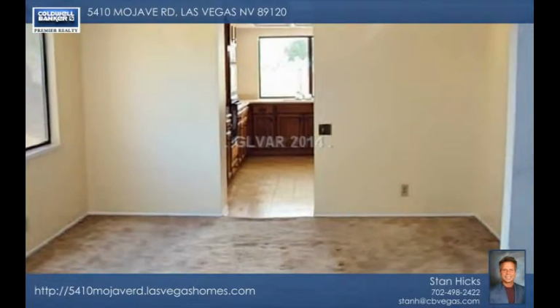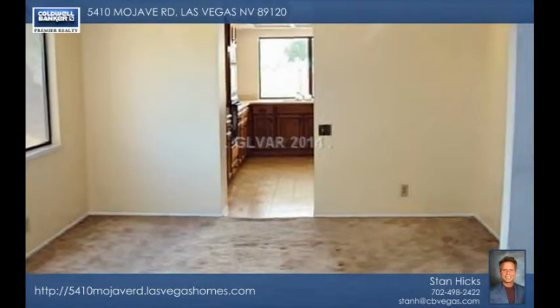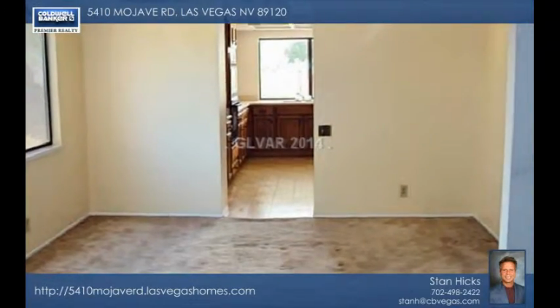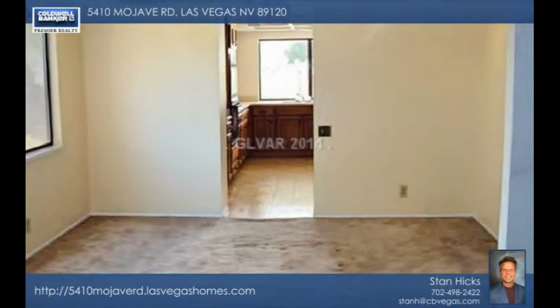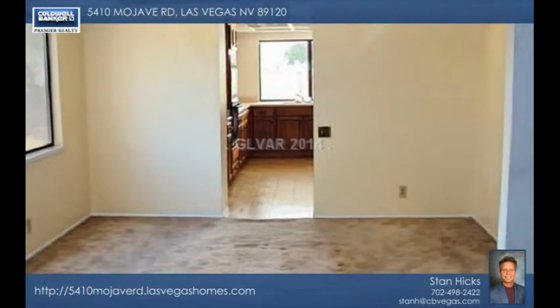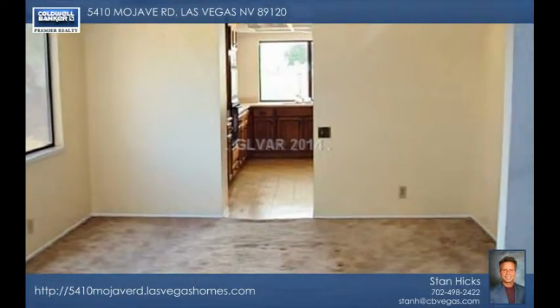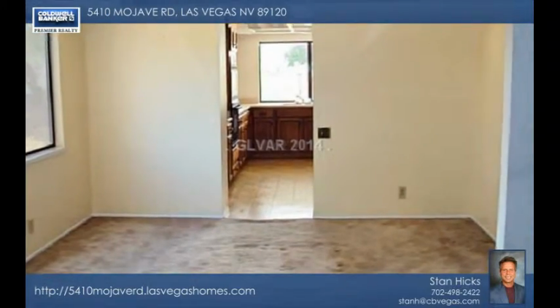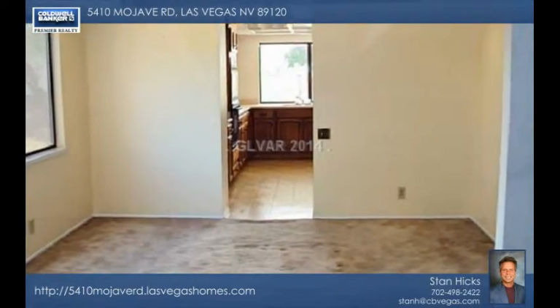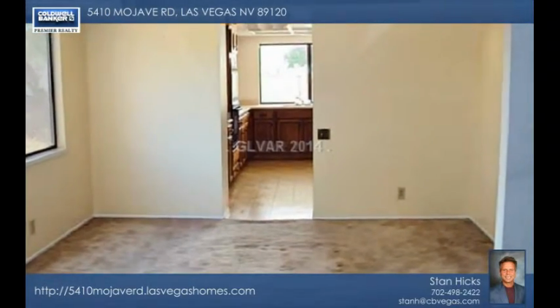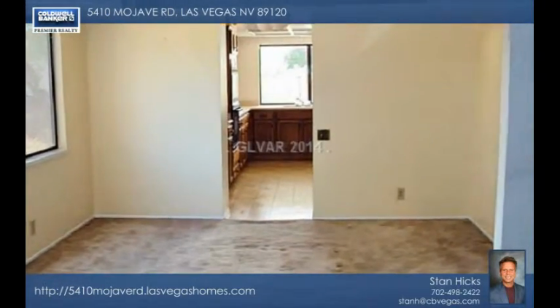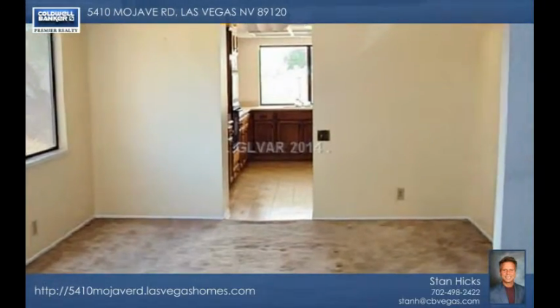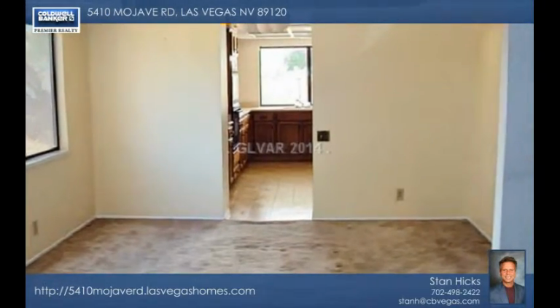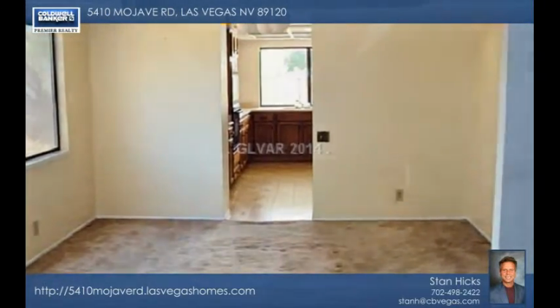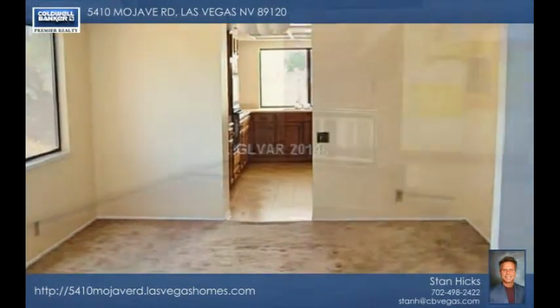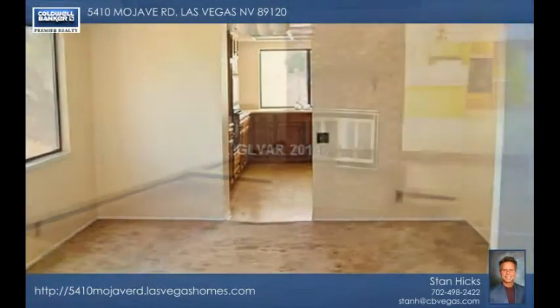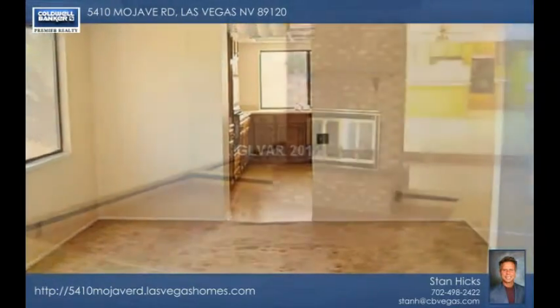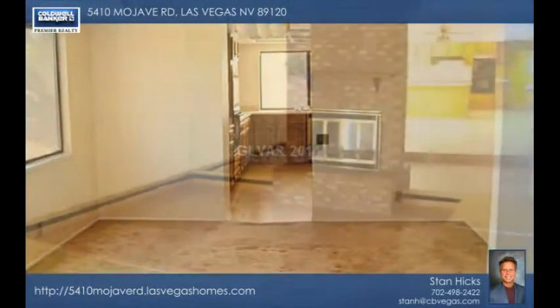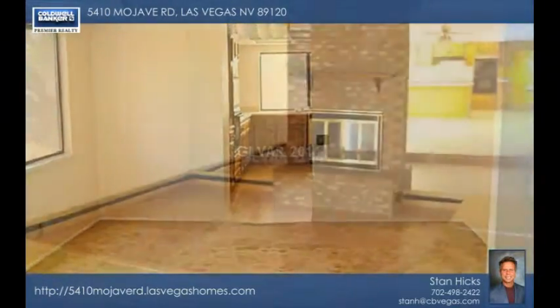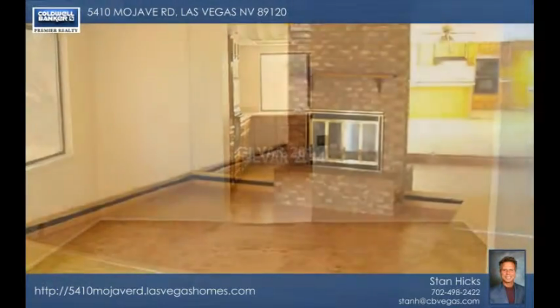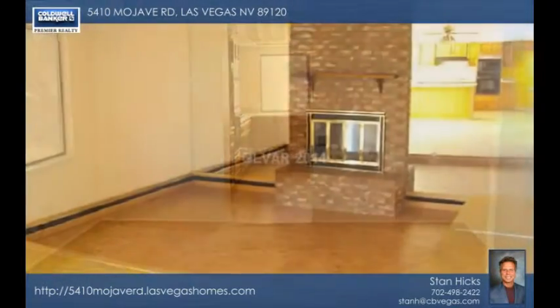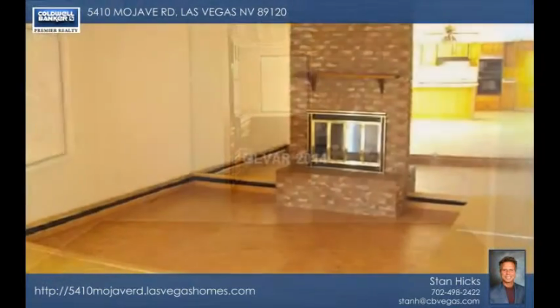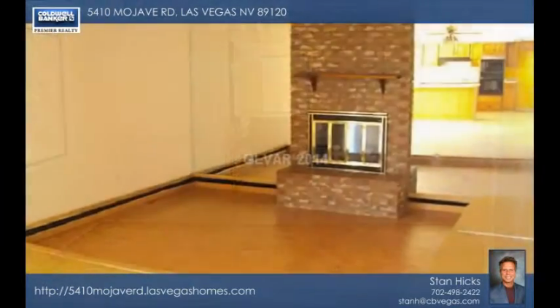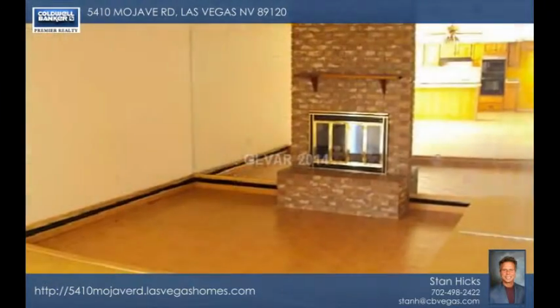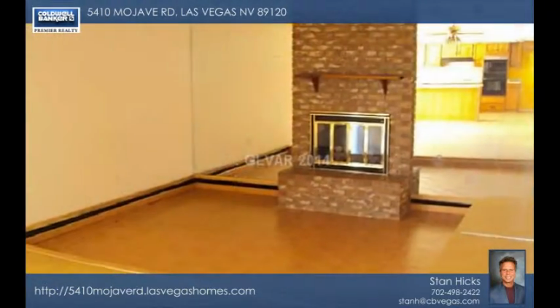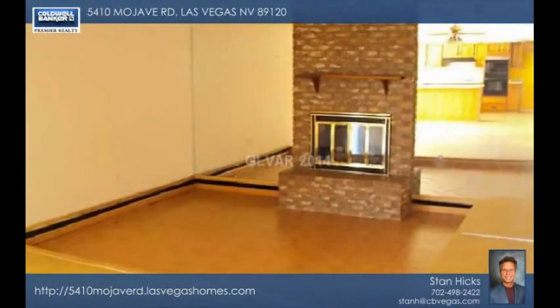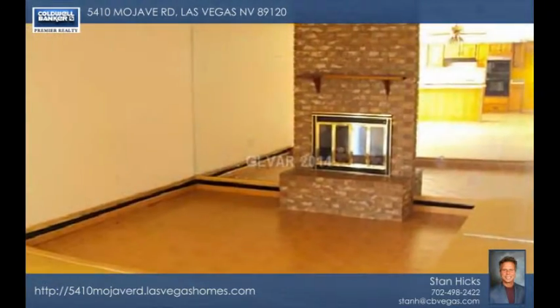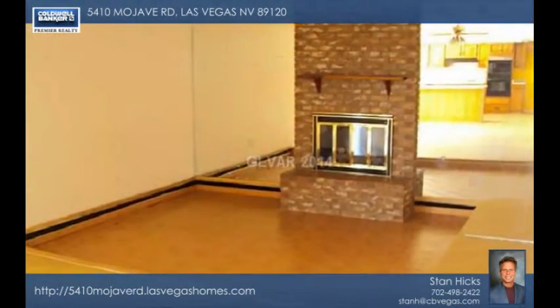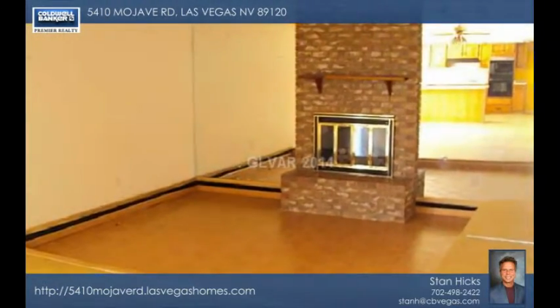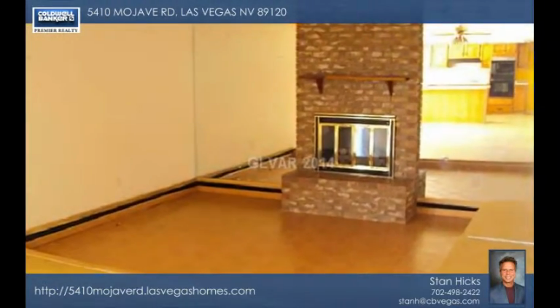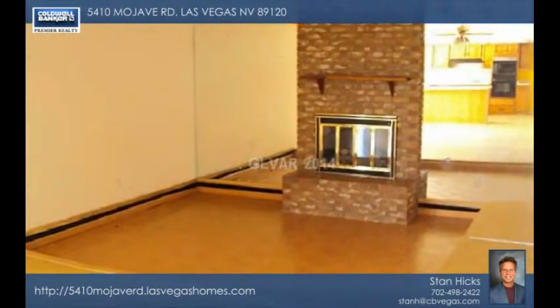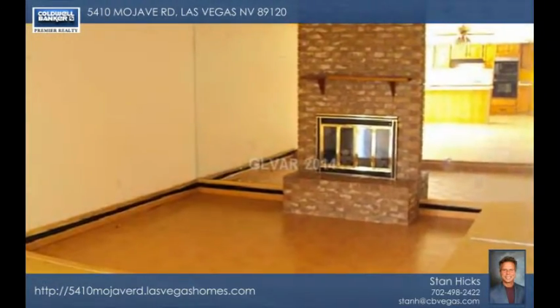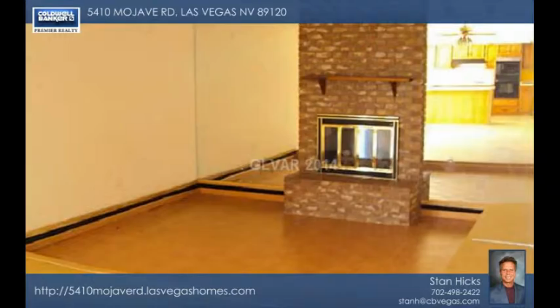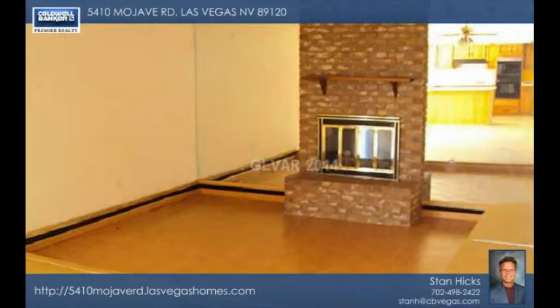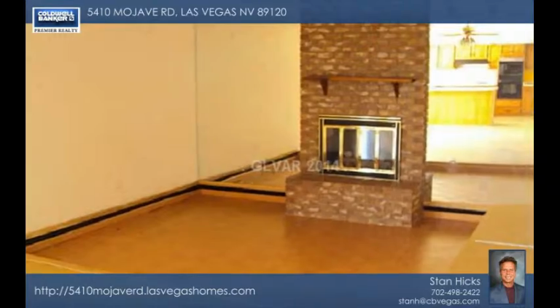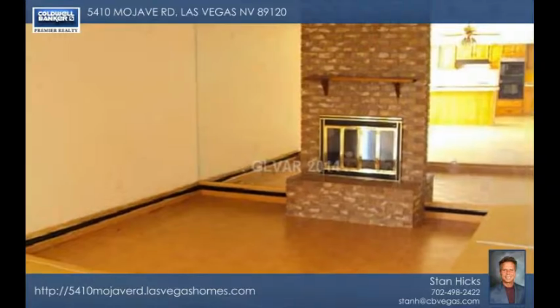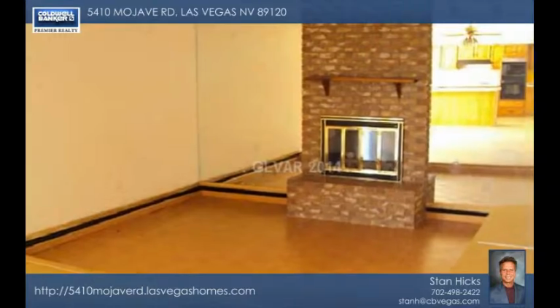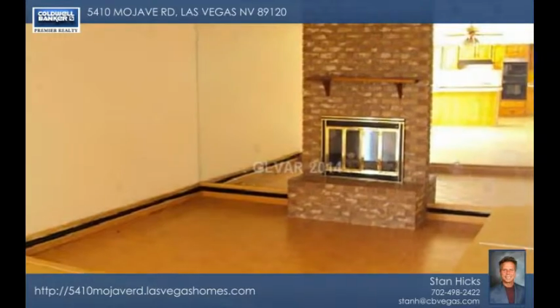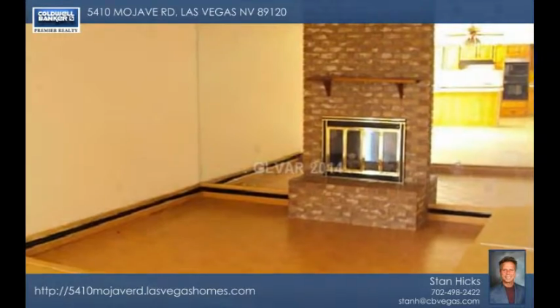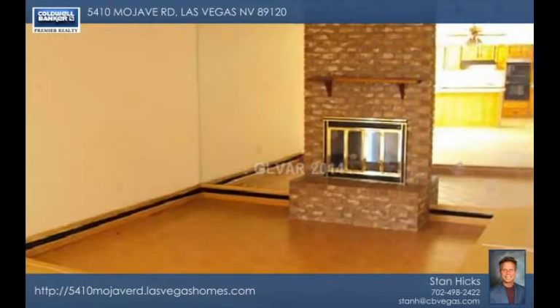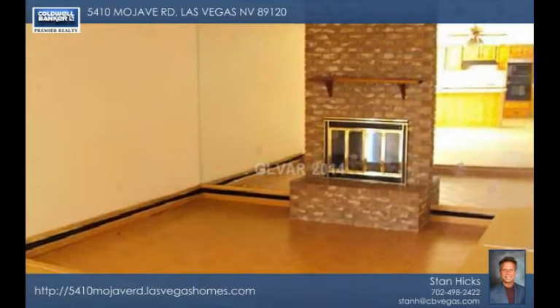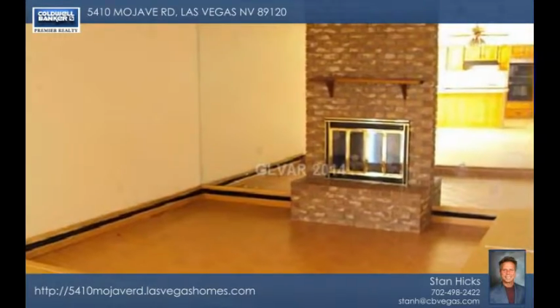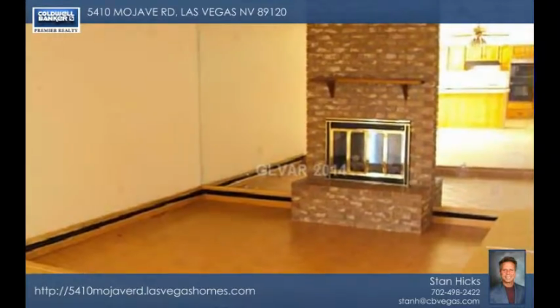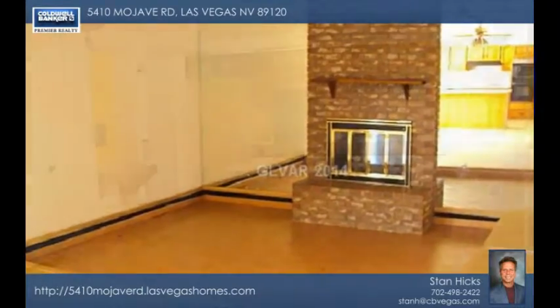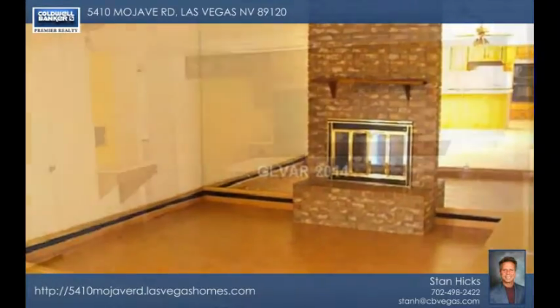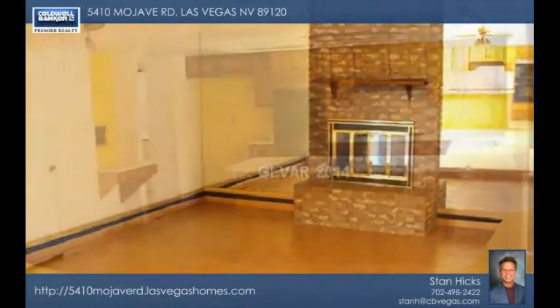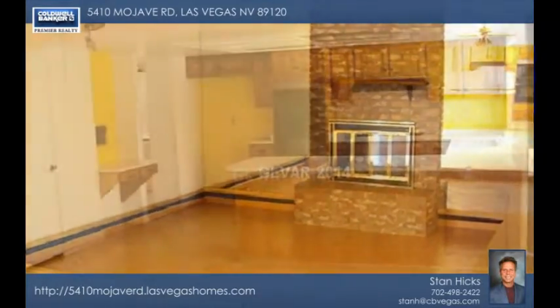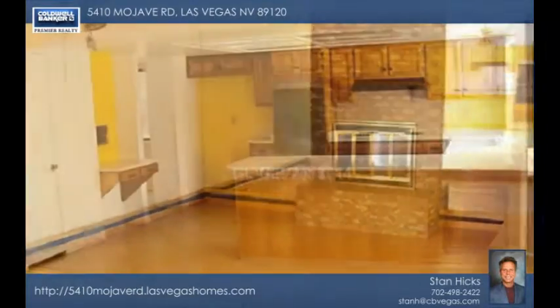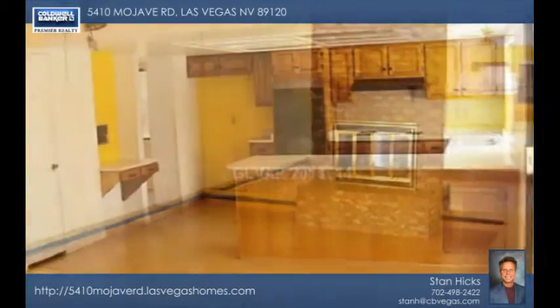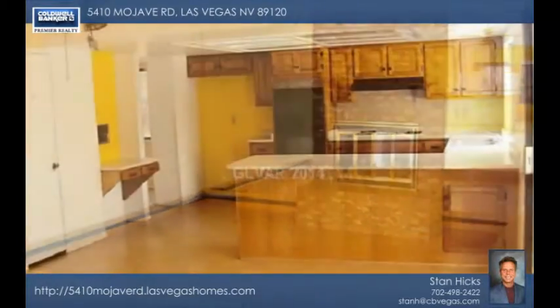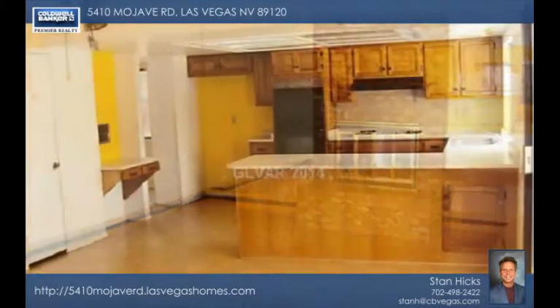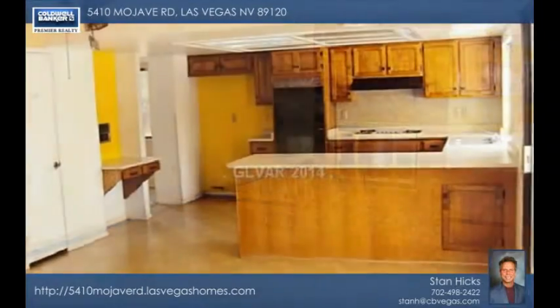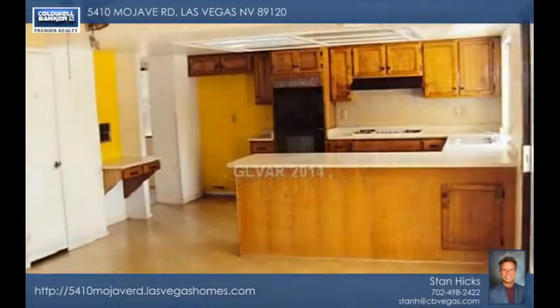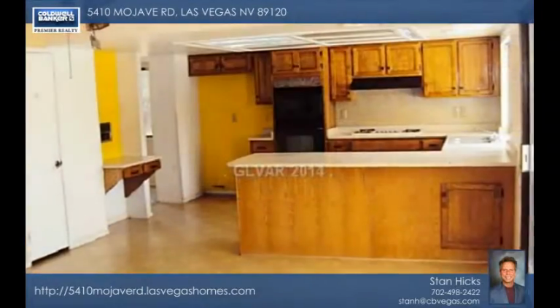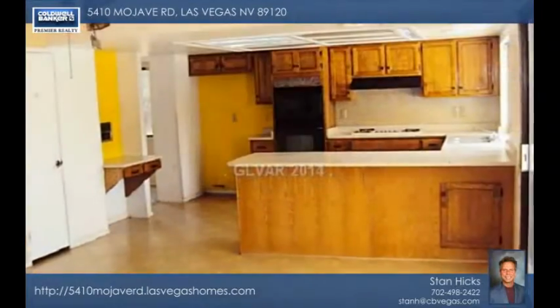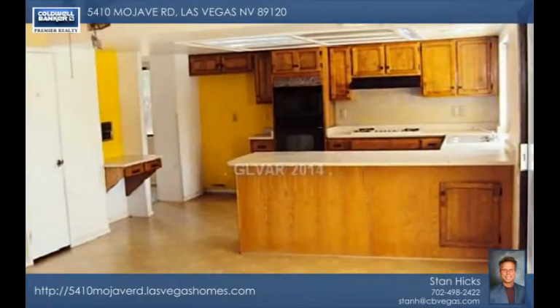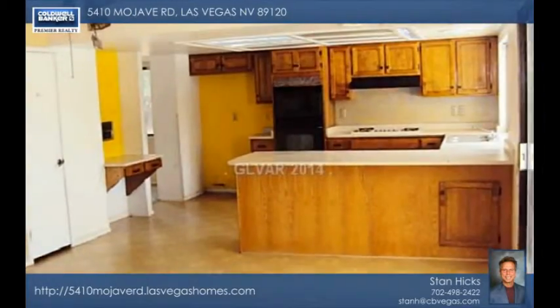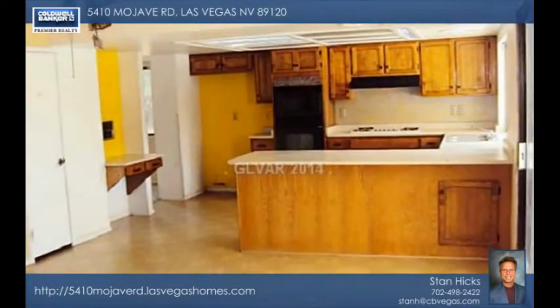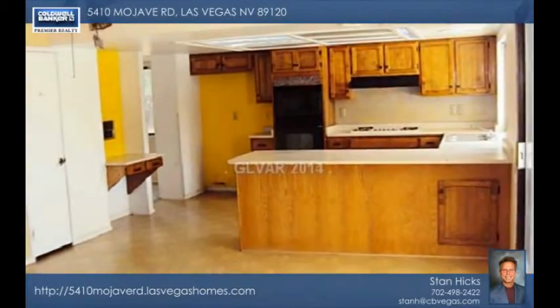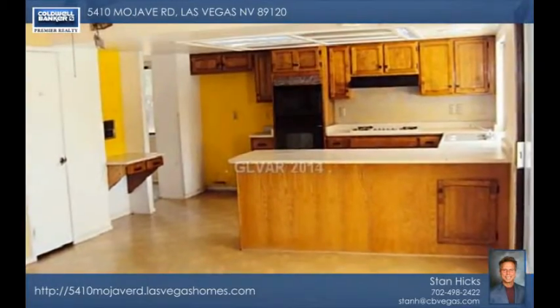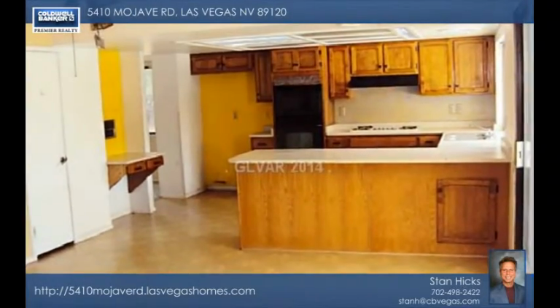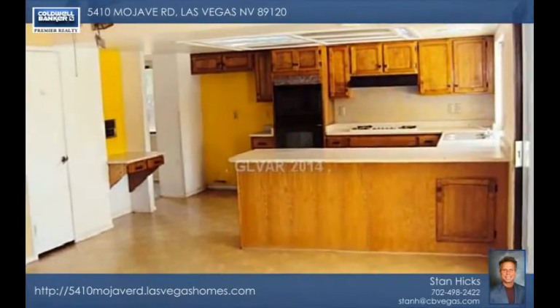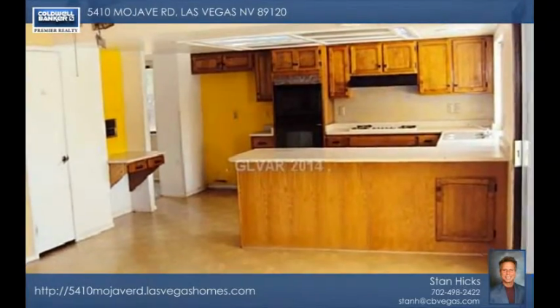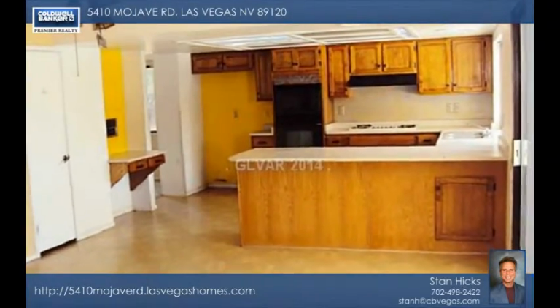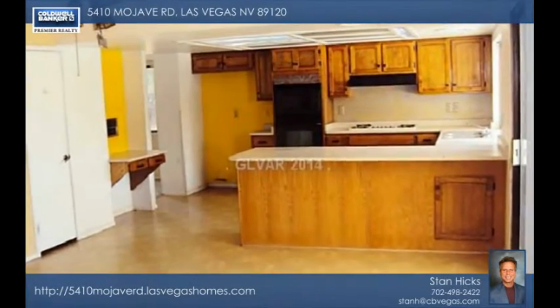There's no HOA, and you'll enjoy the pool and spa plus RV parking, as well as plenty more room for whatever your heart desires.